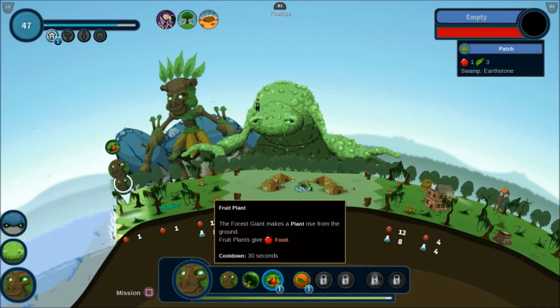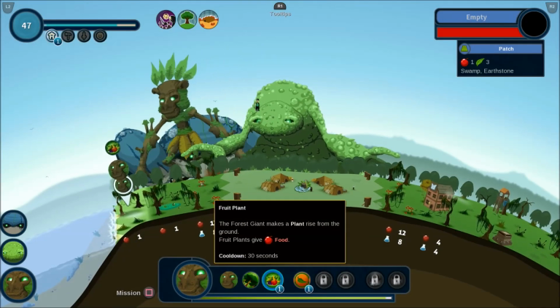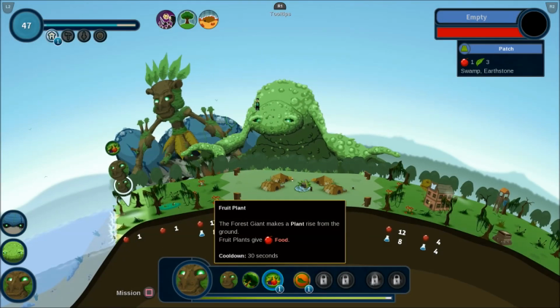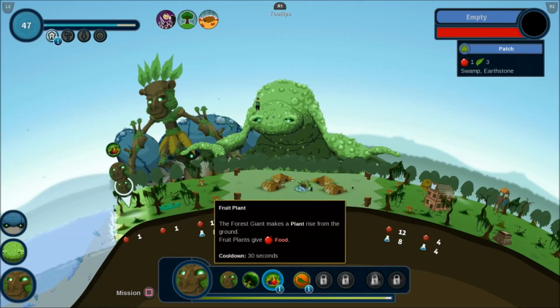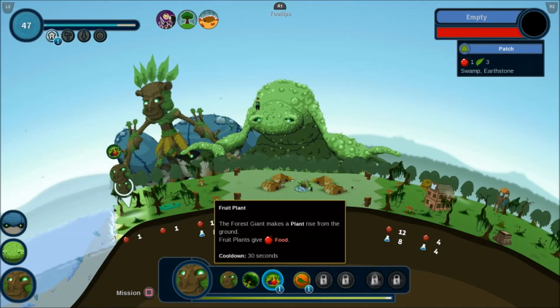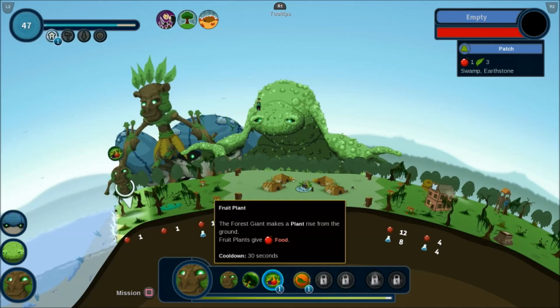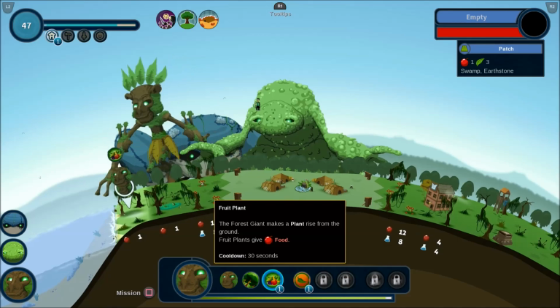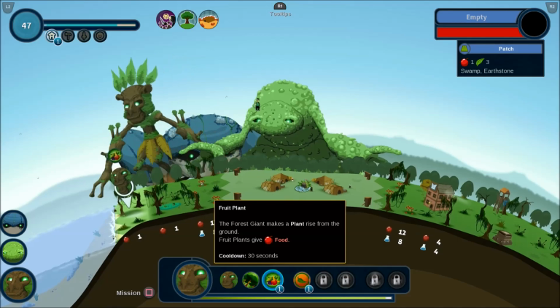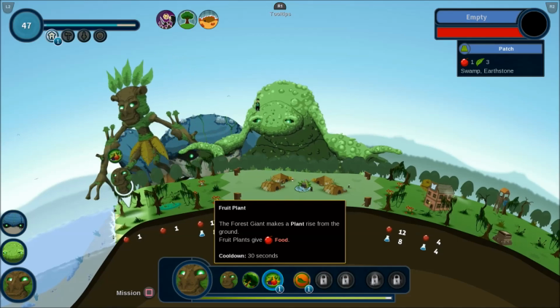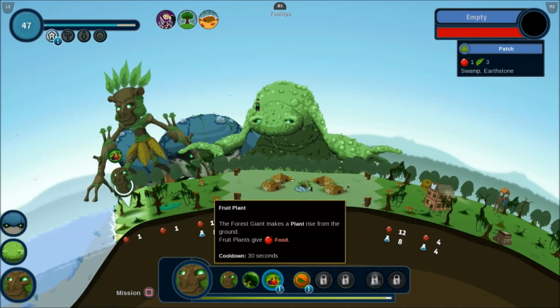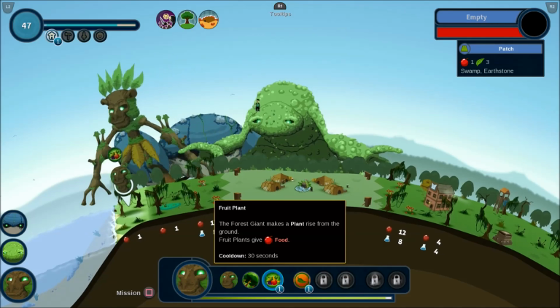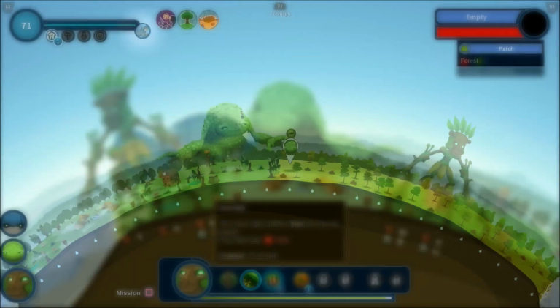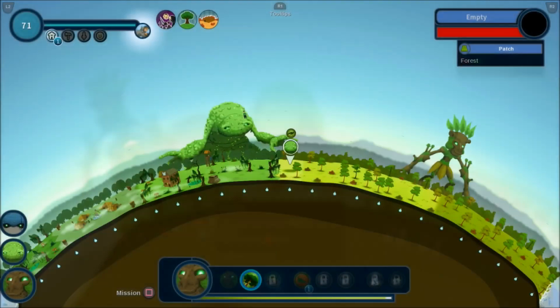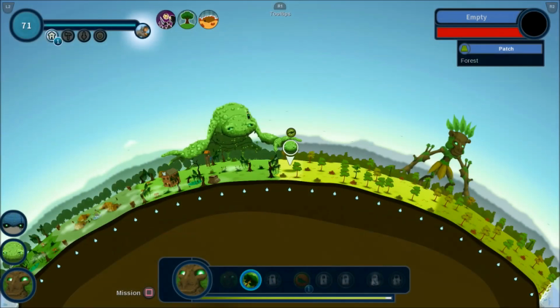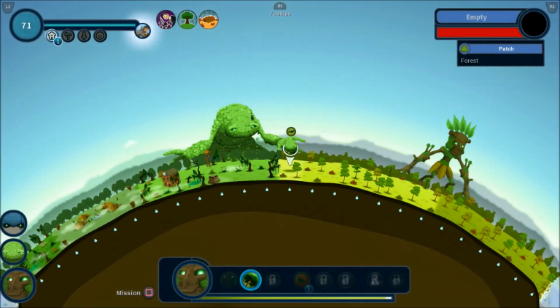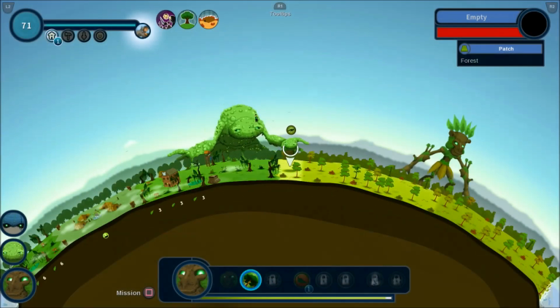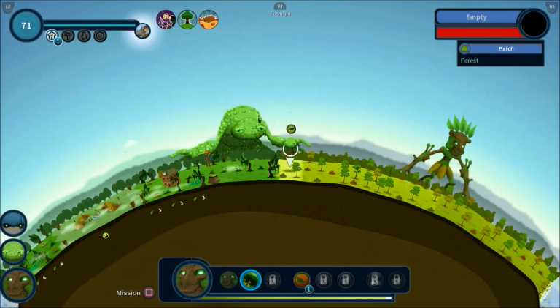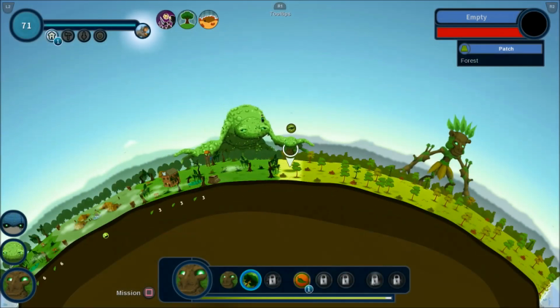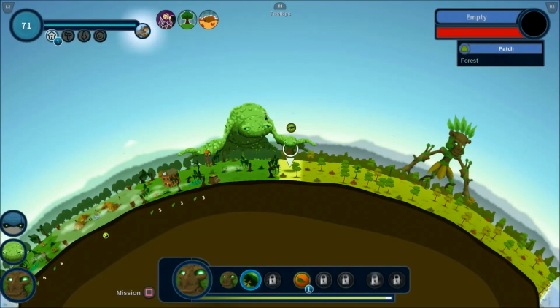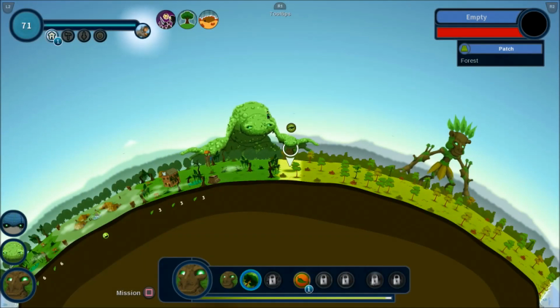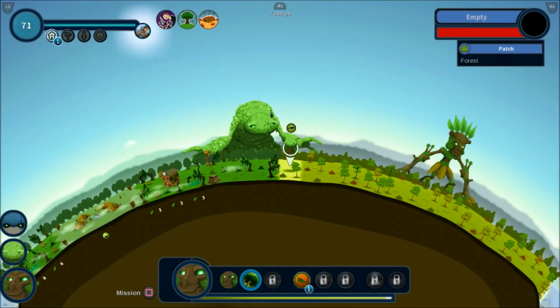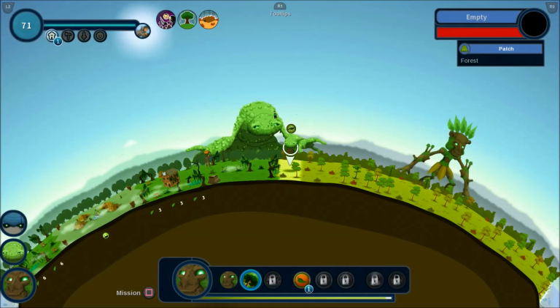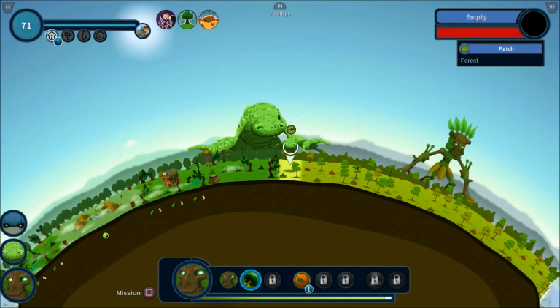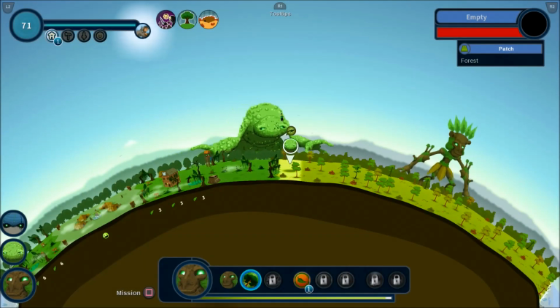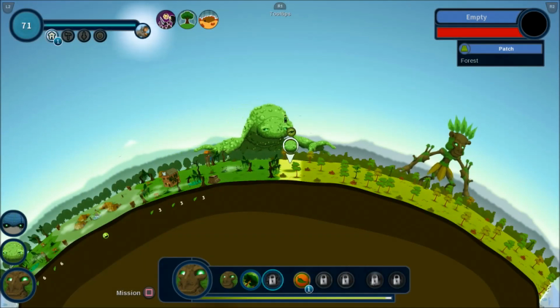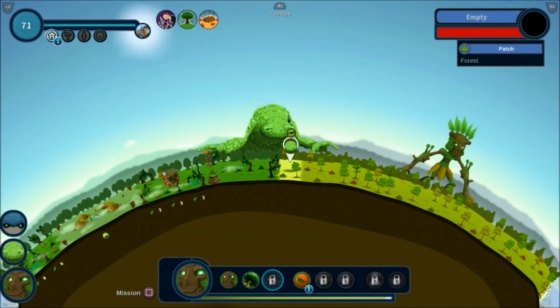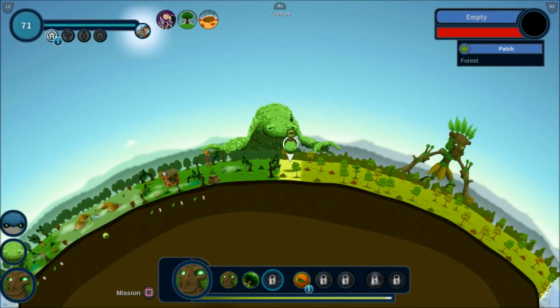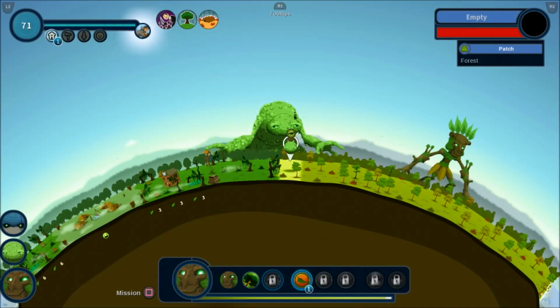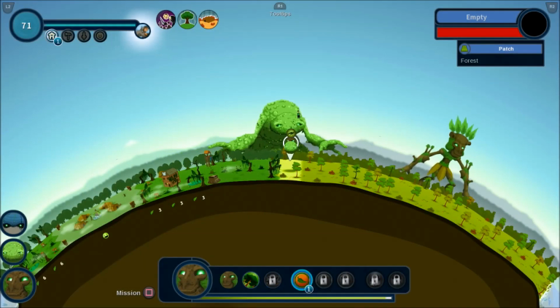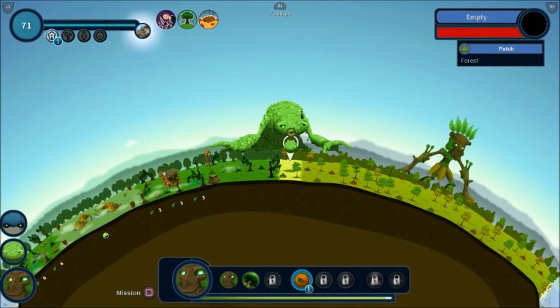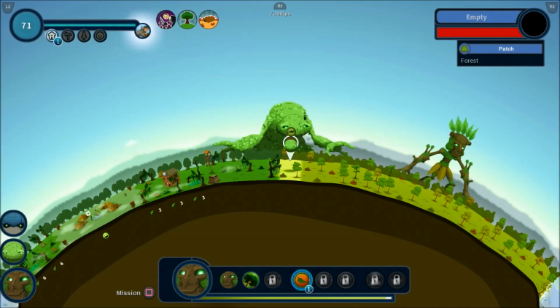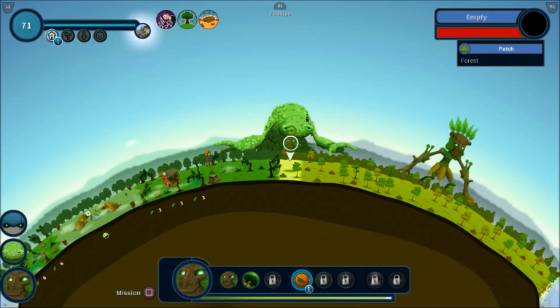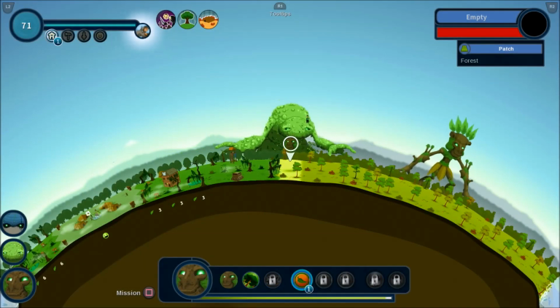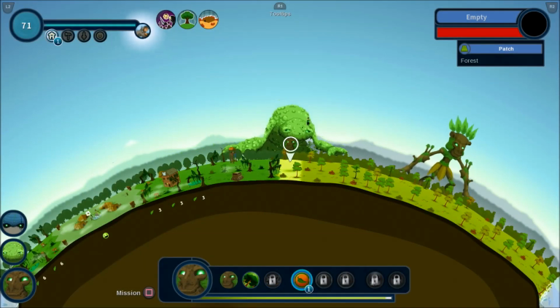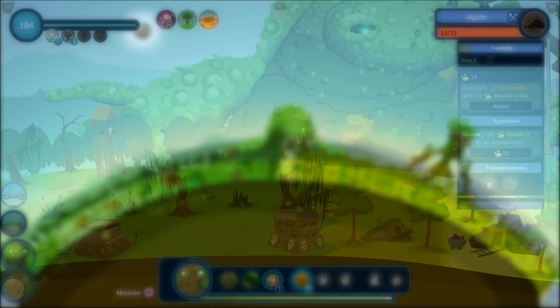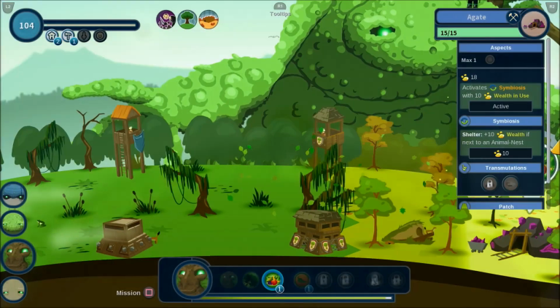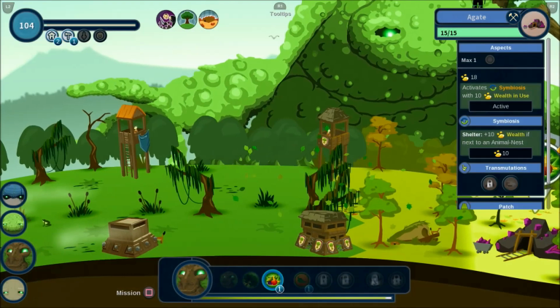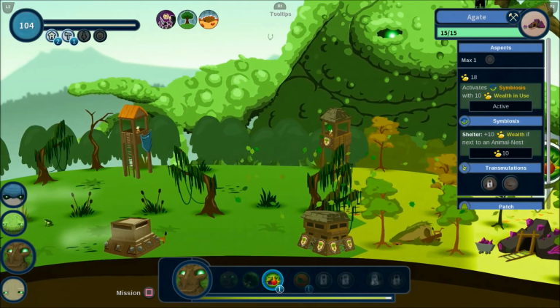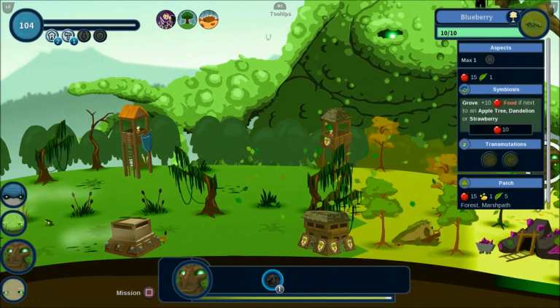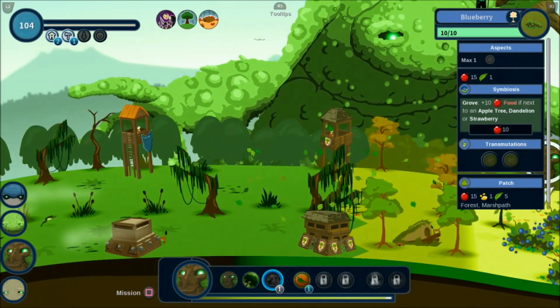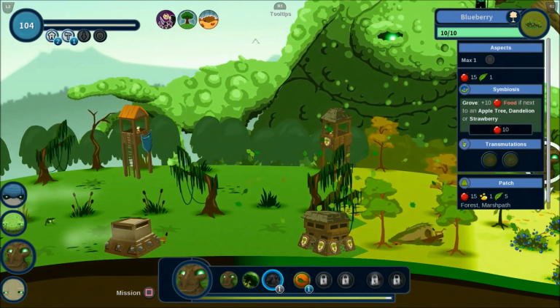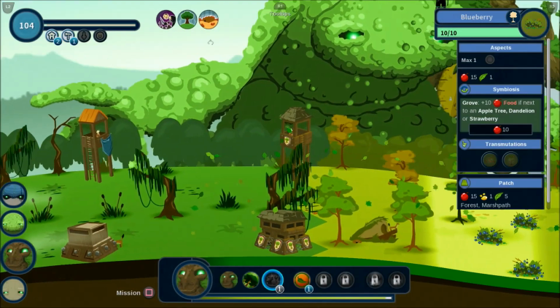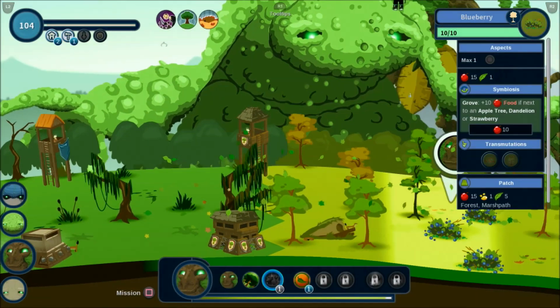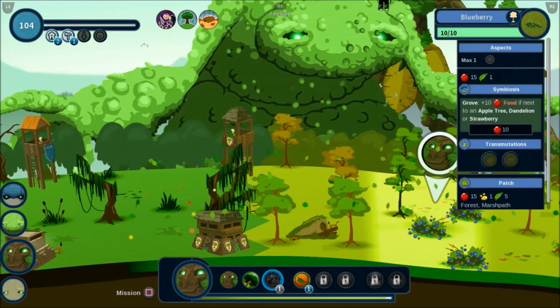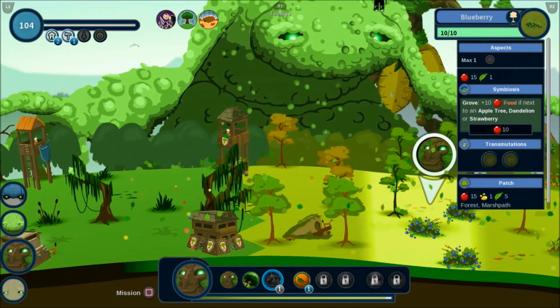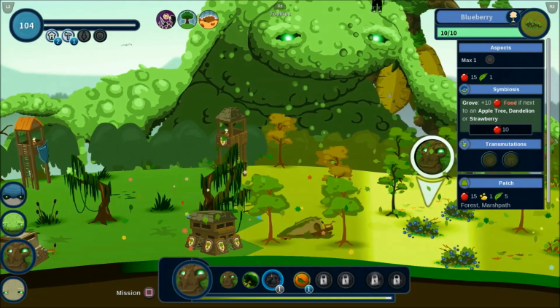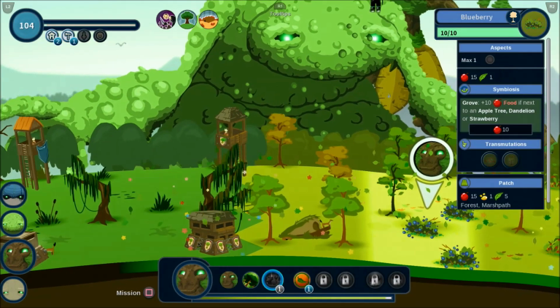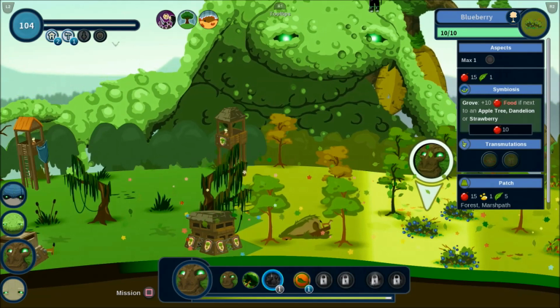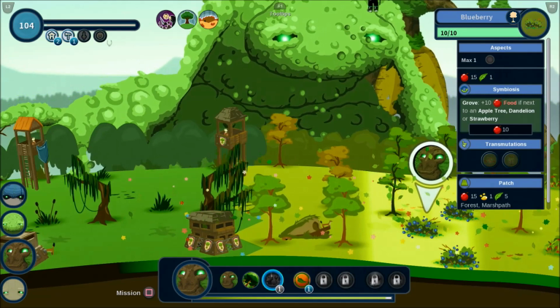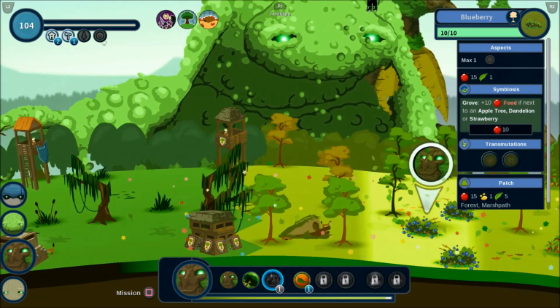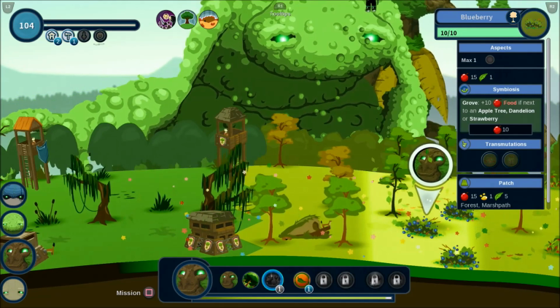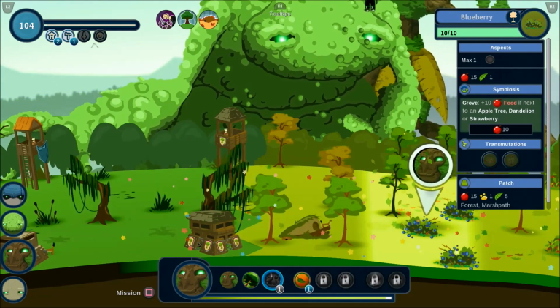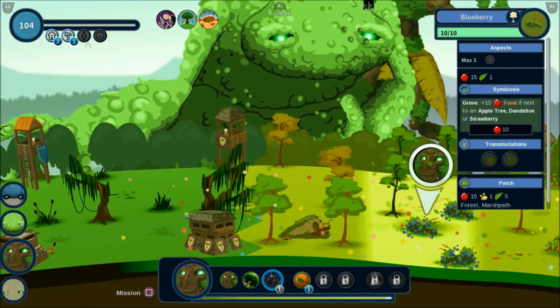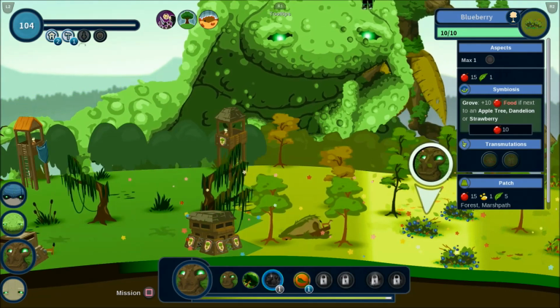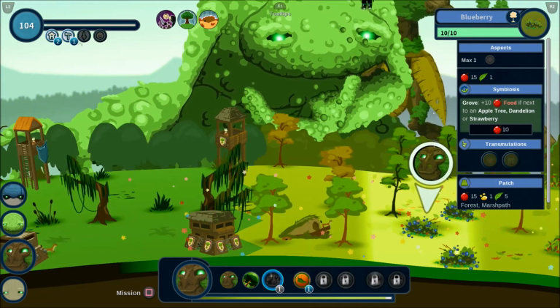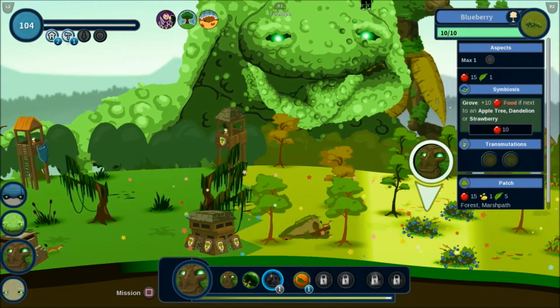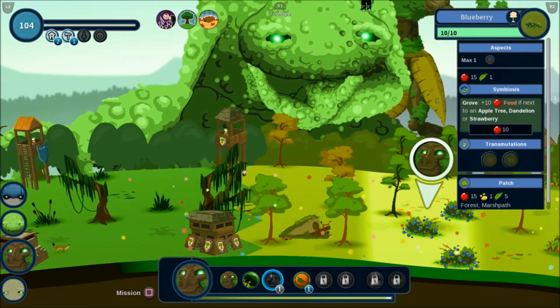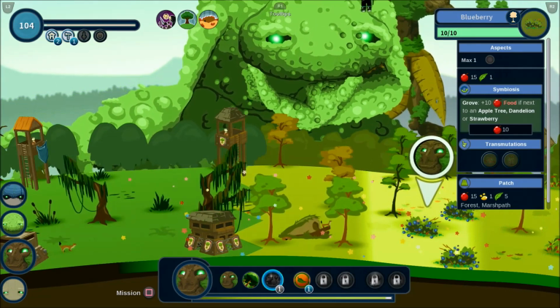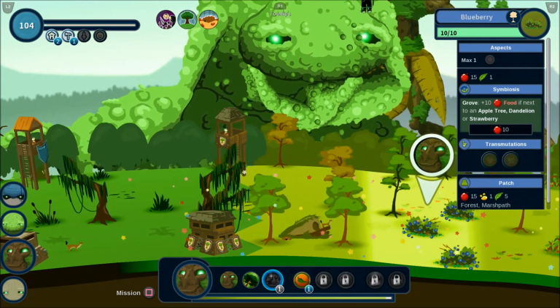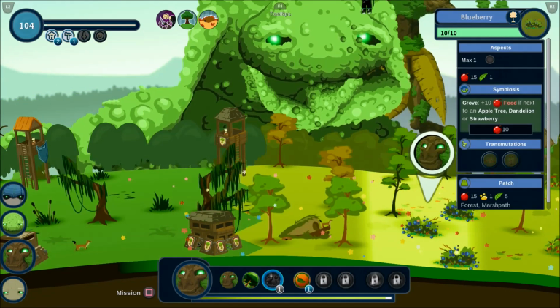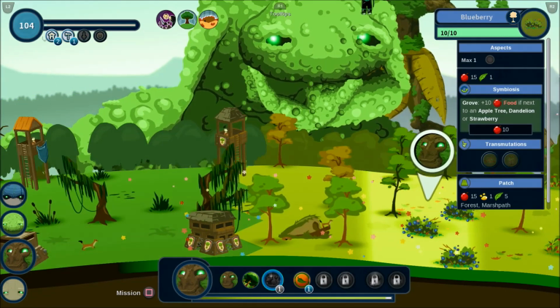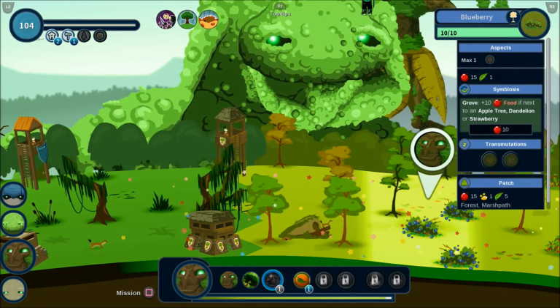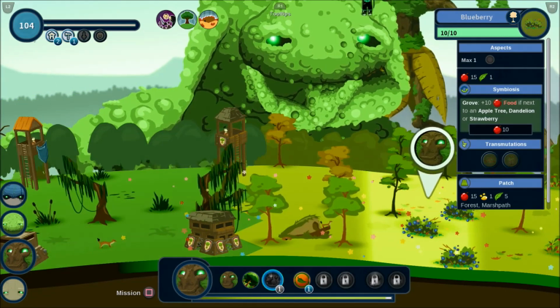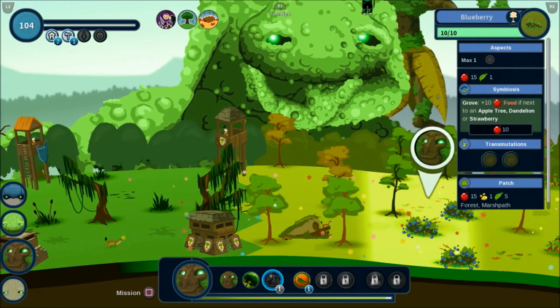You can manage as many villages as you'd like, but you only get four giants for the entire world. And their abilities have cooldowns, so juggling will definitely take skill.